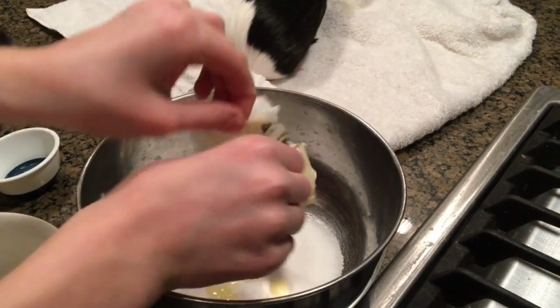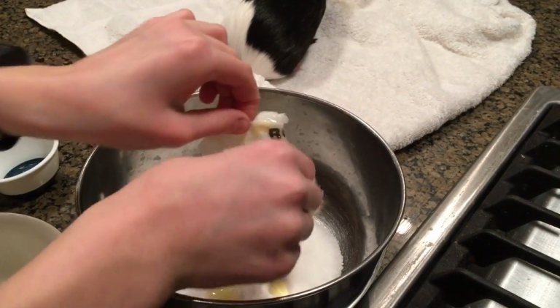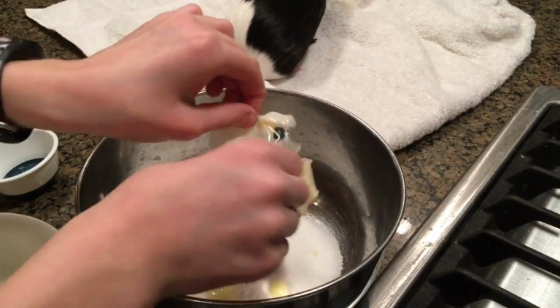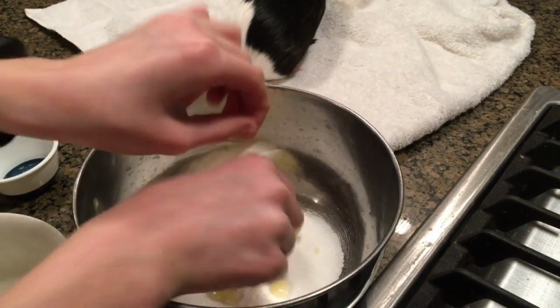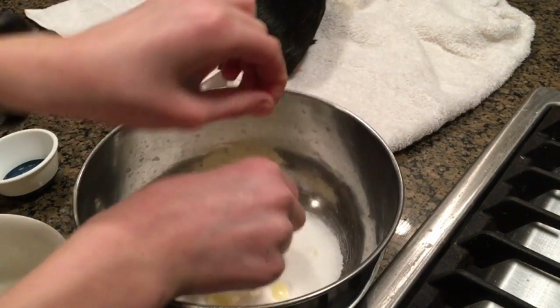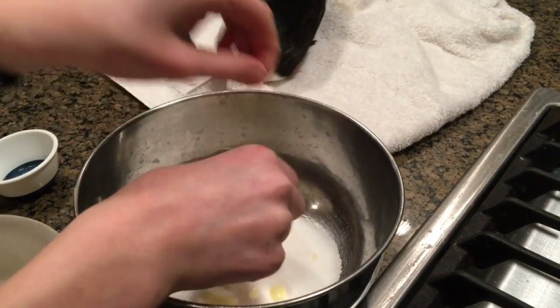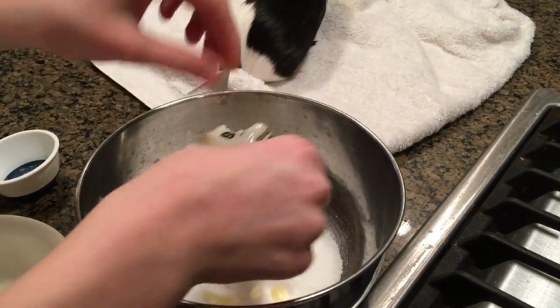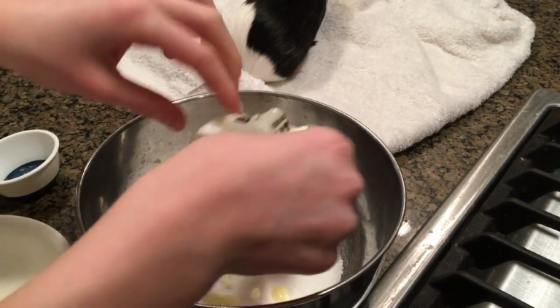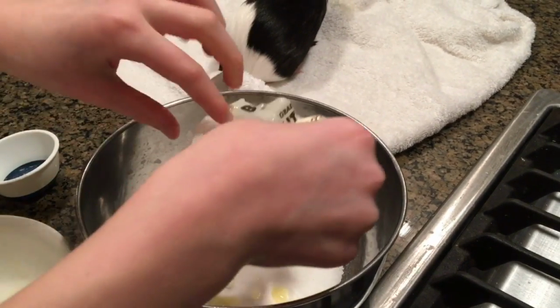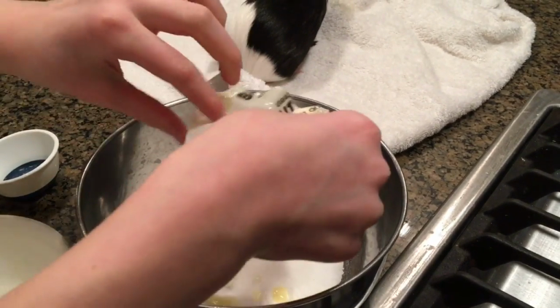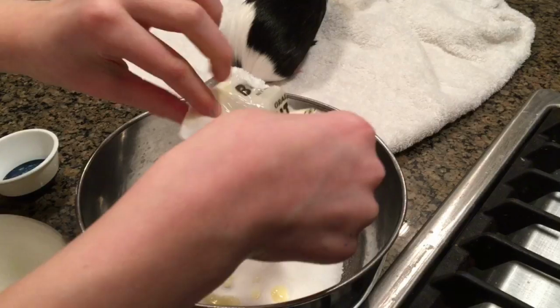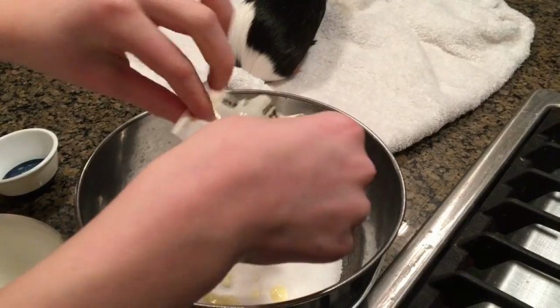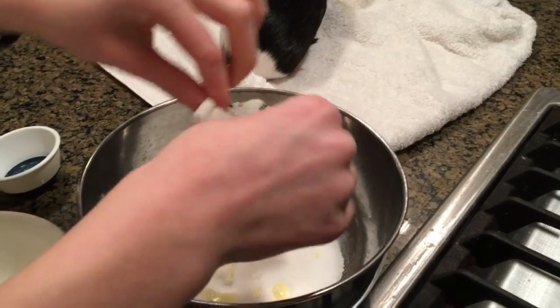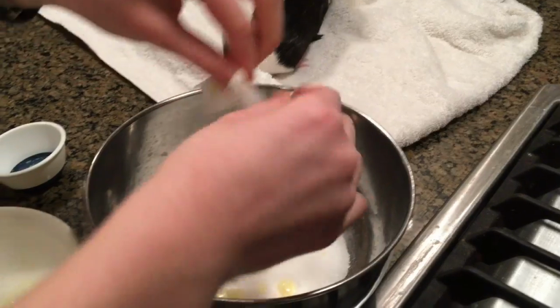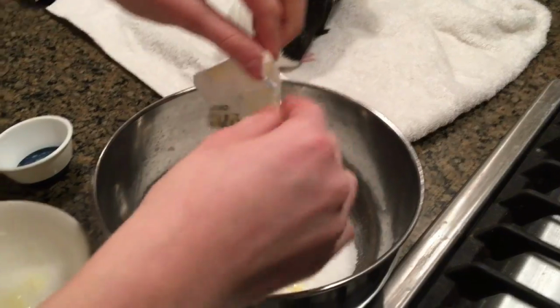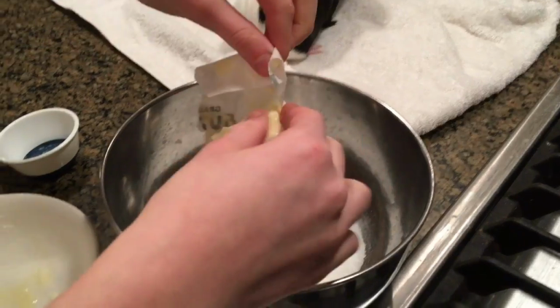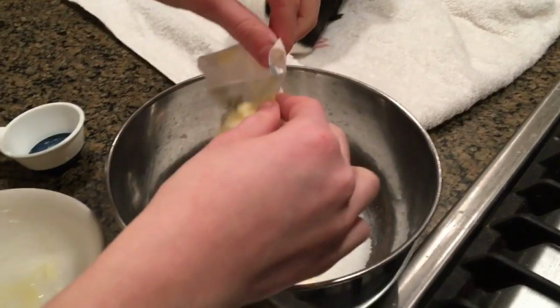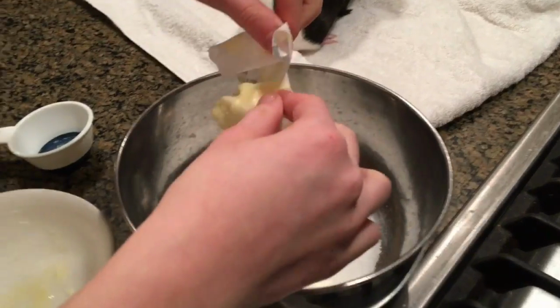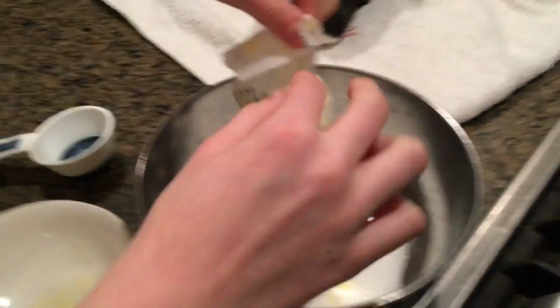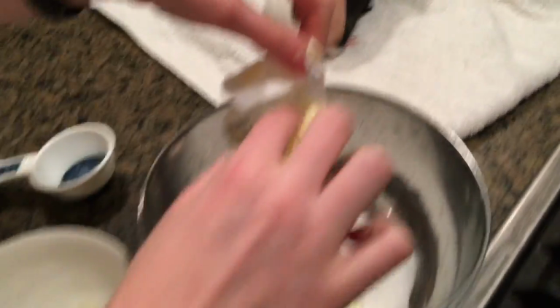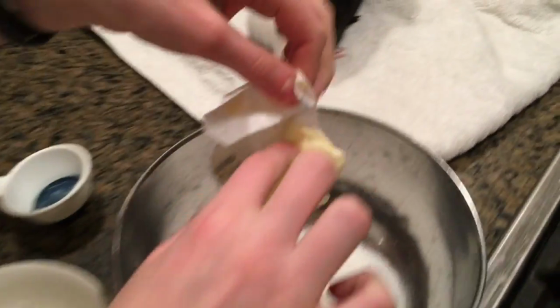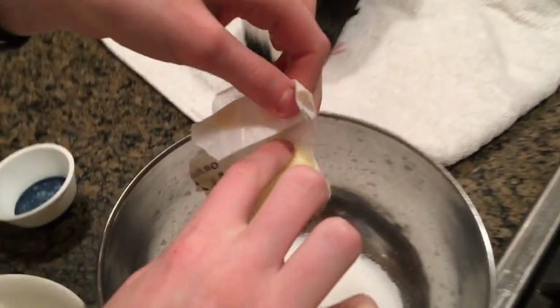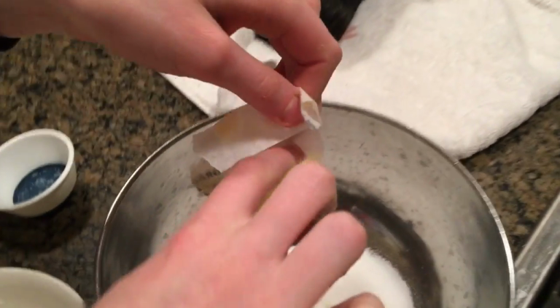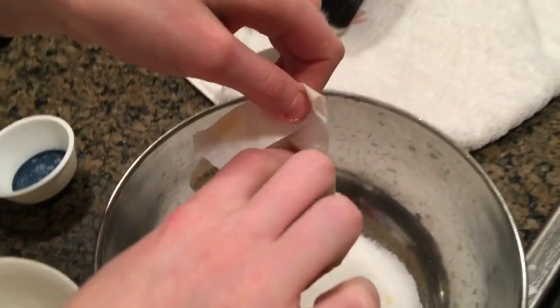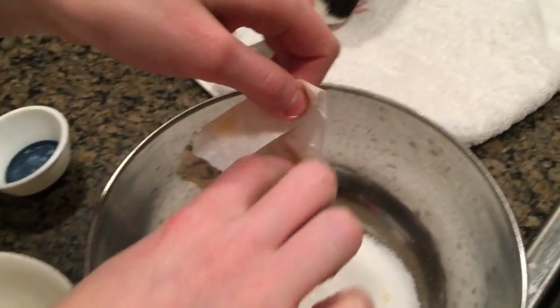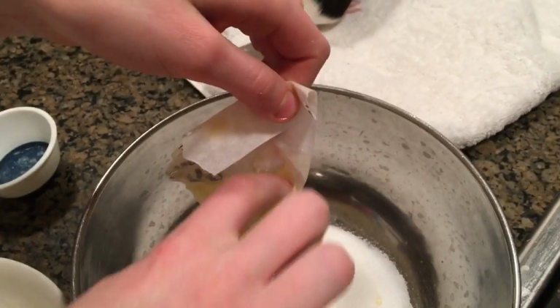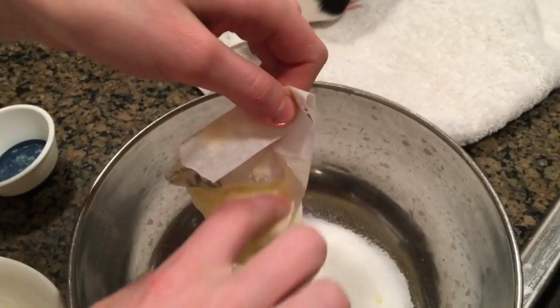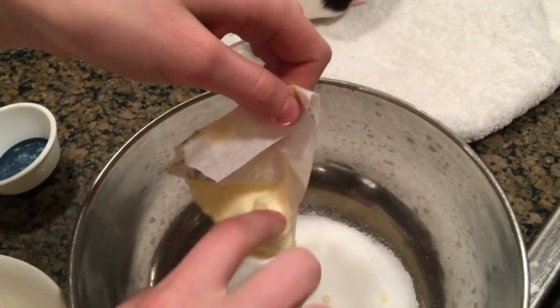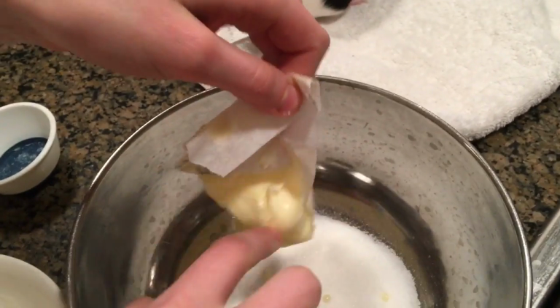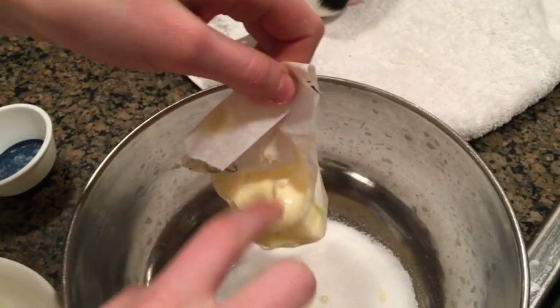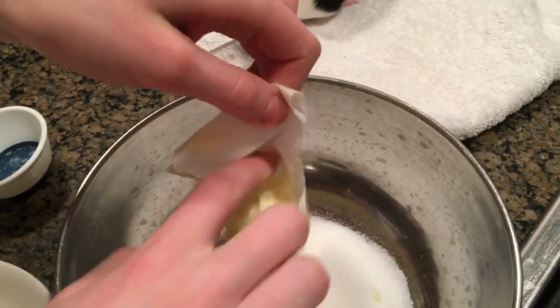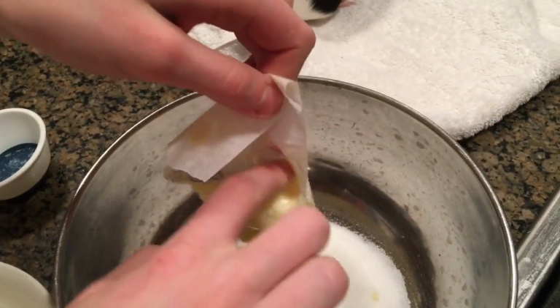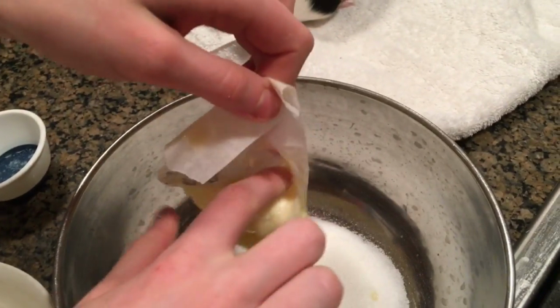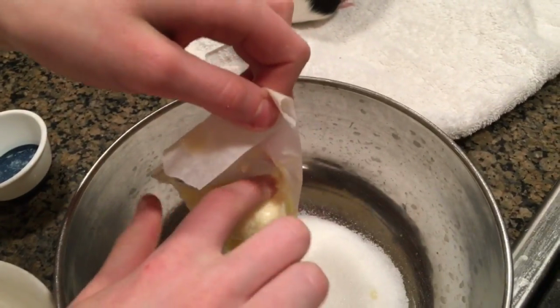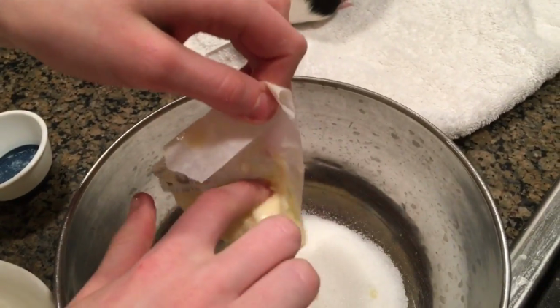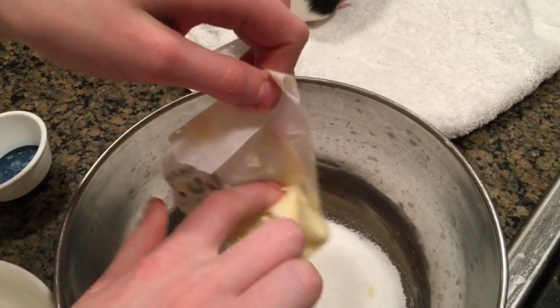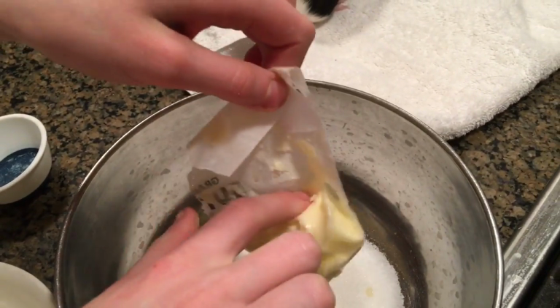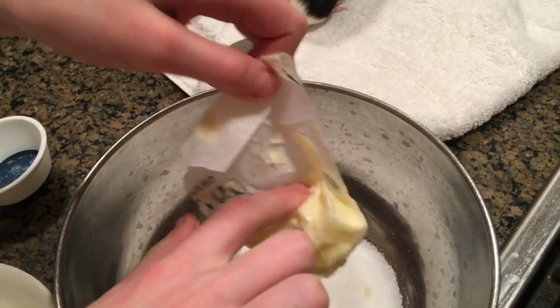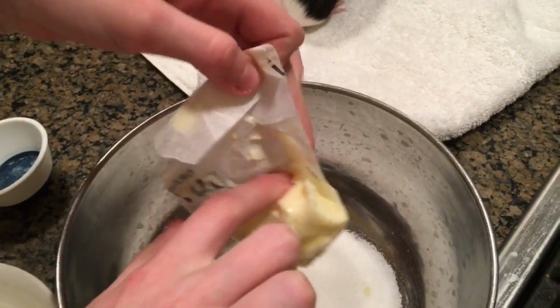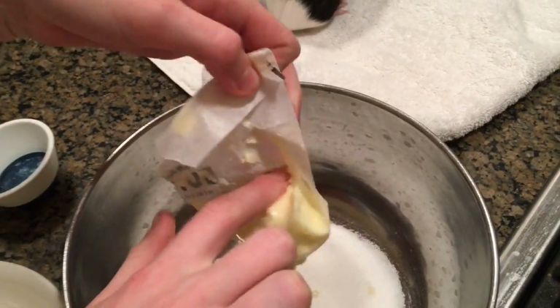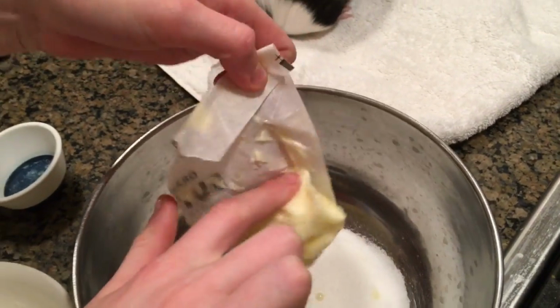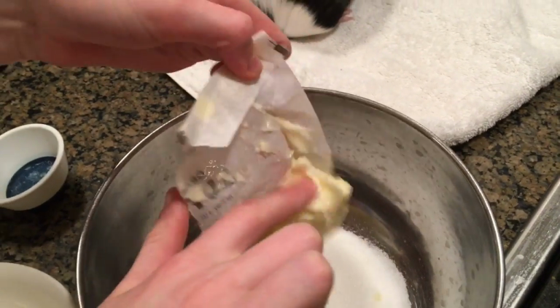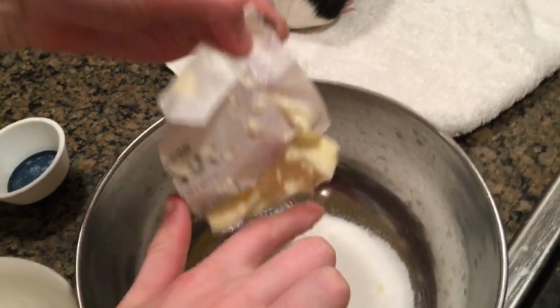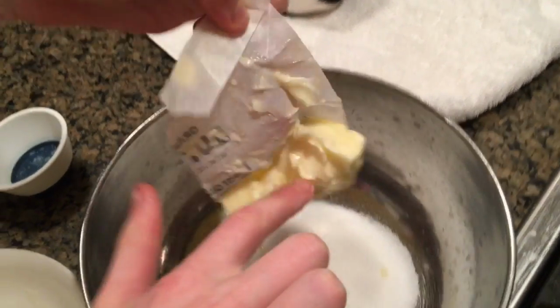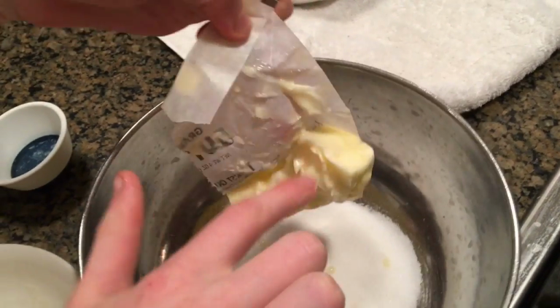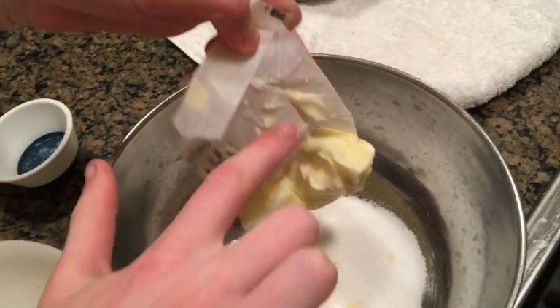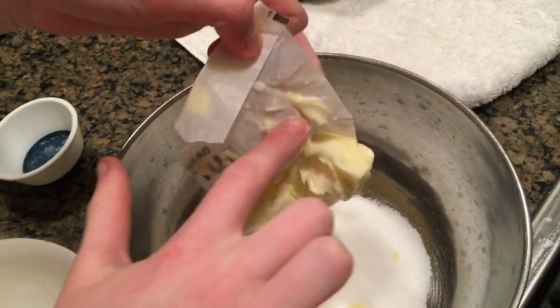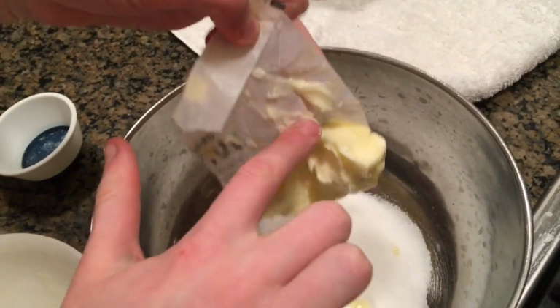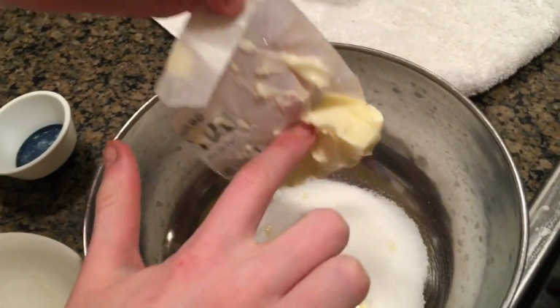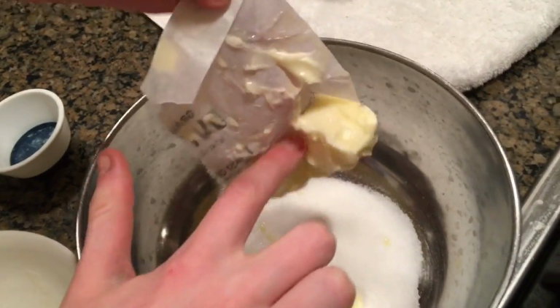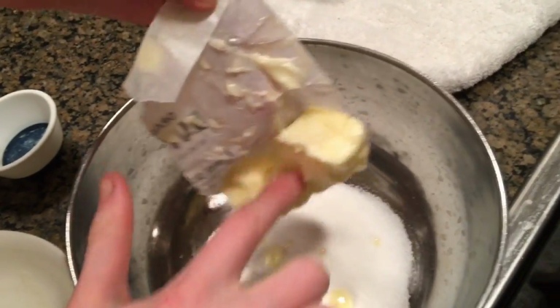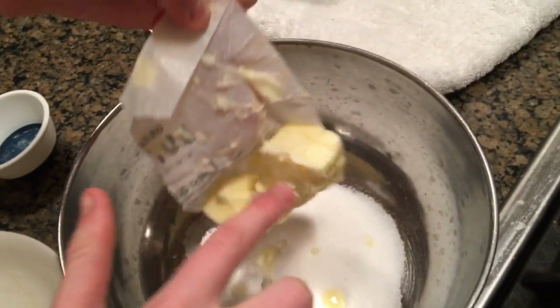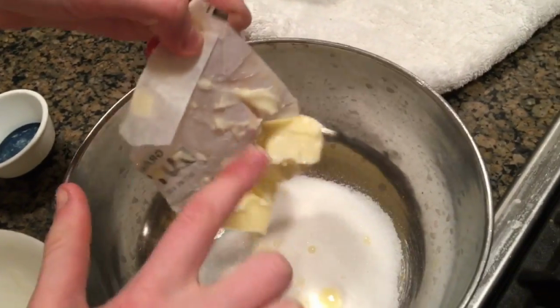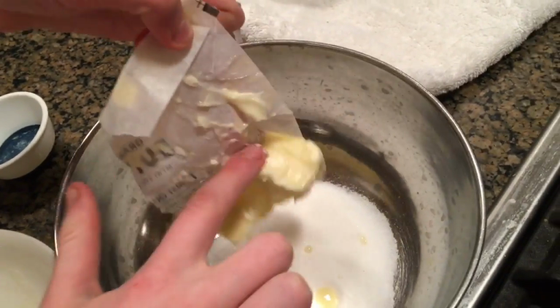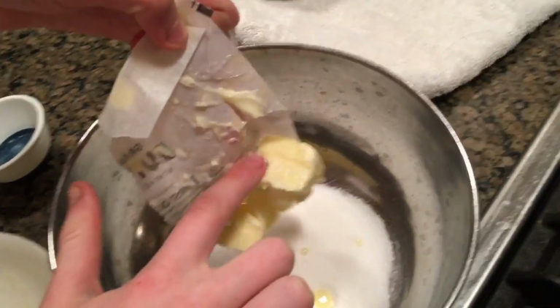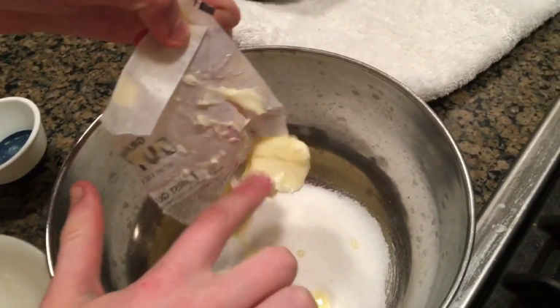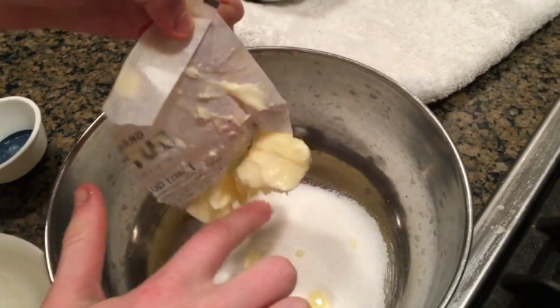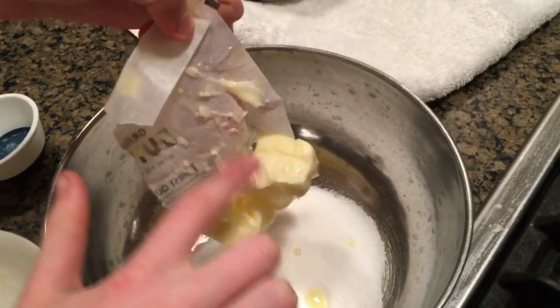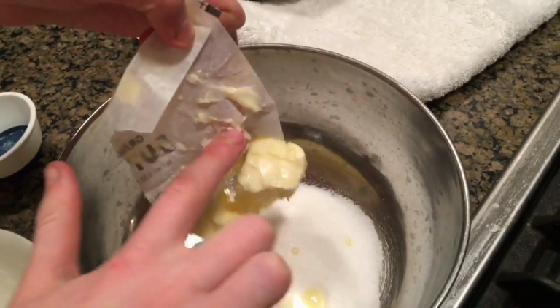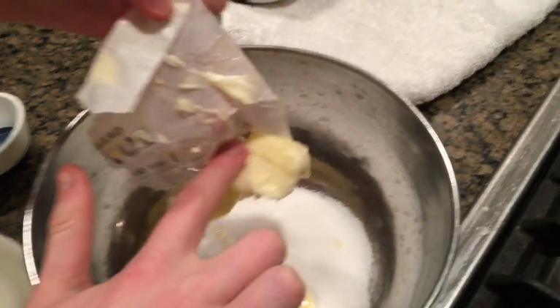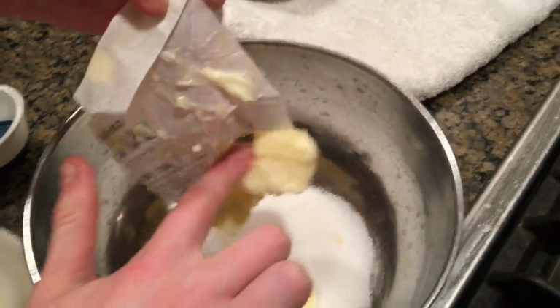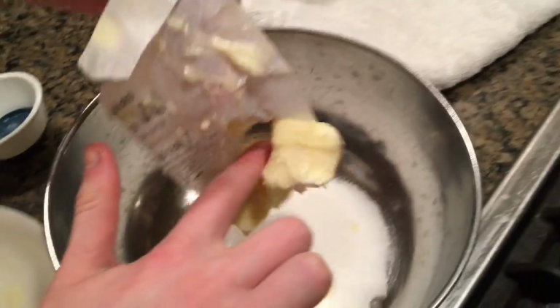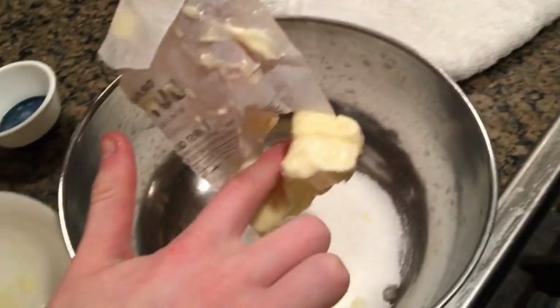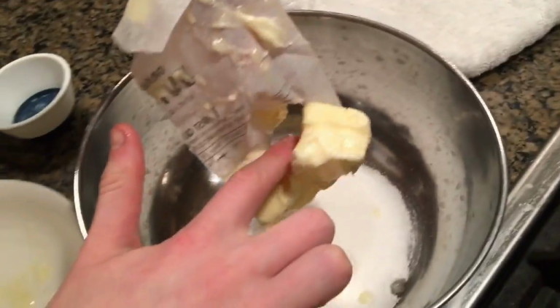So first, you're going to want to mix the butter and the sugar together.